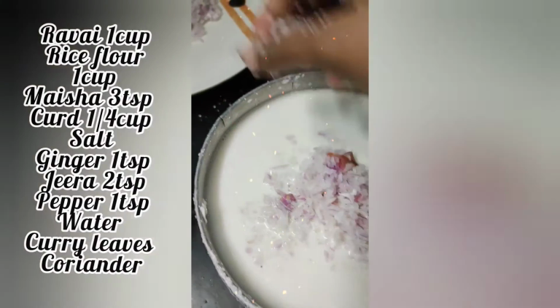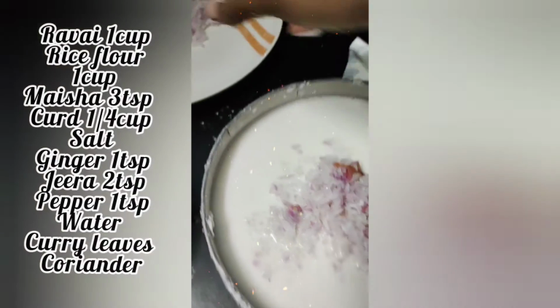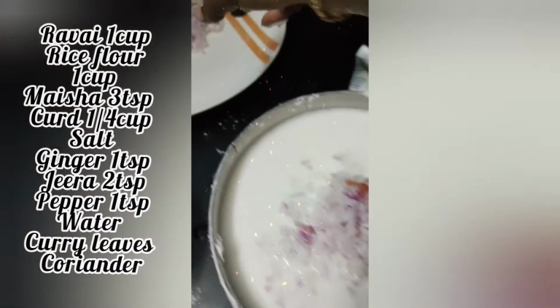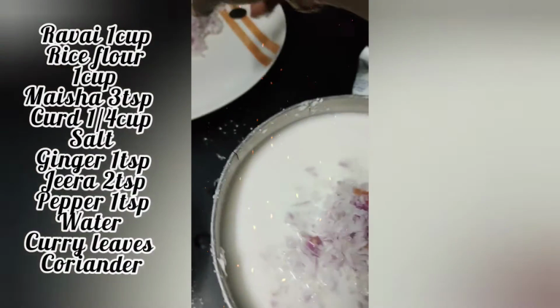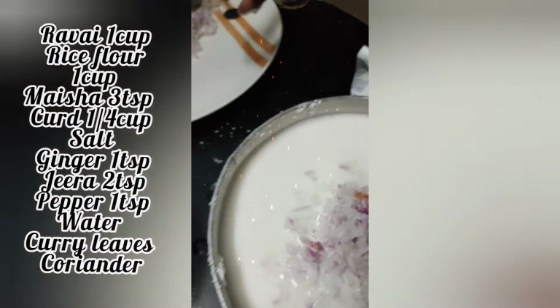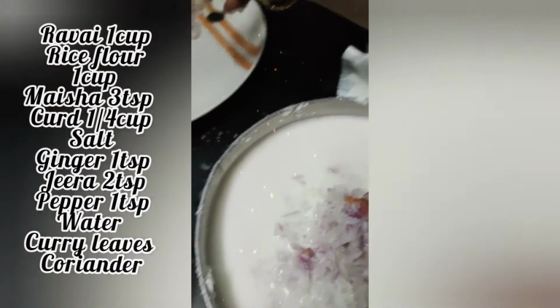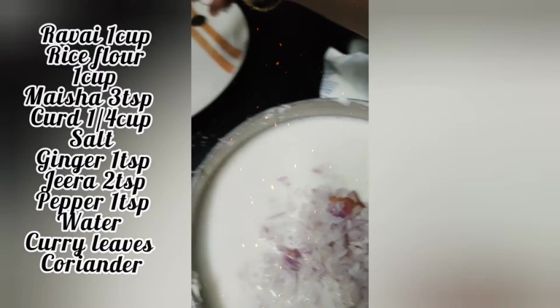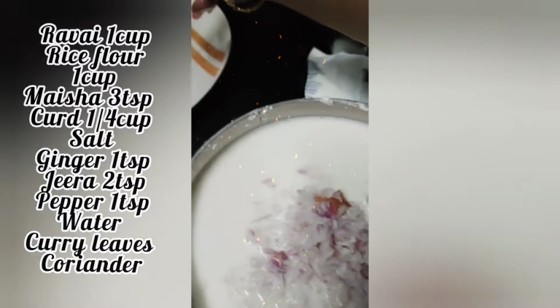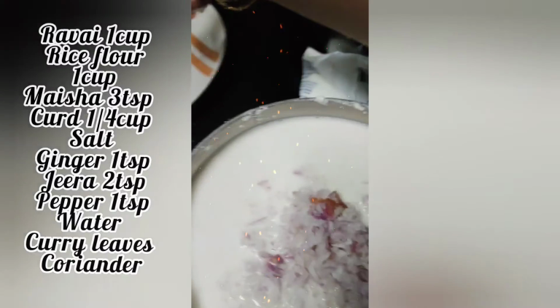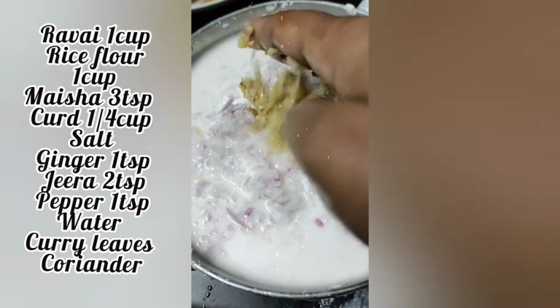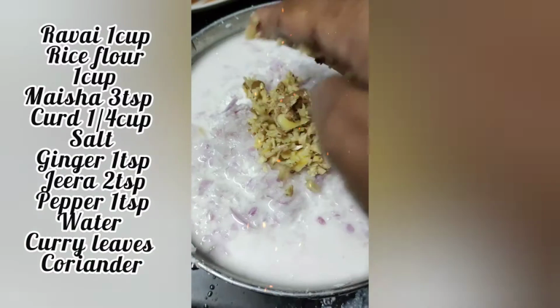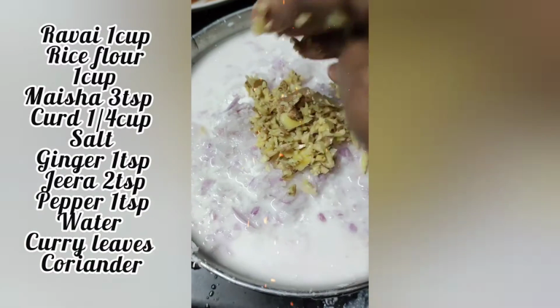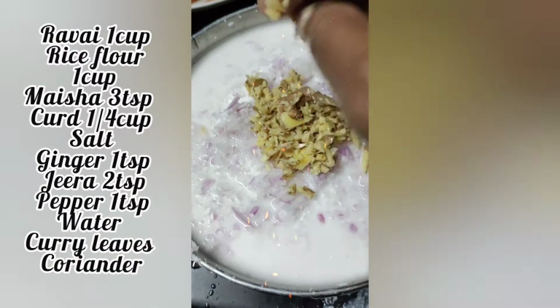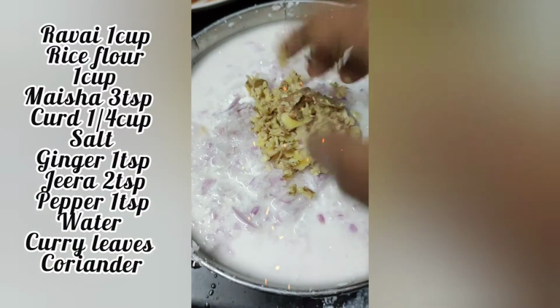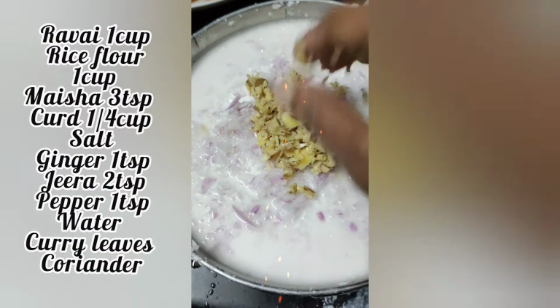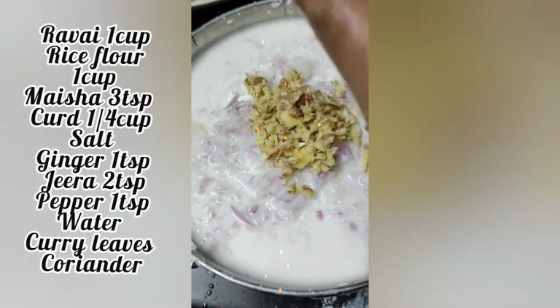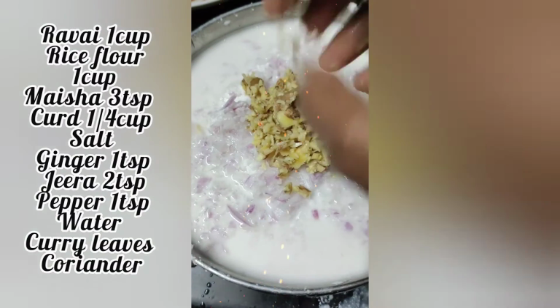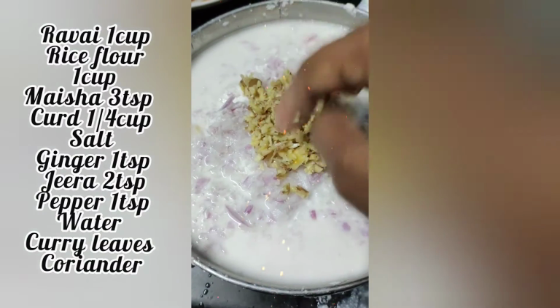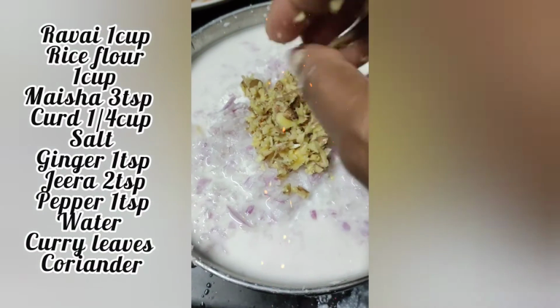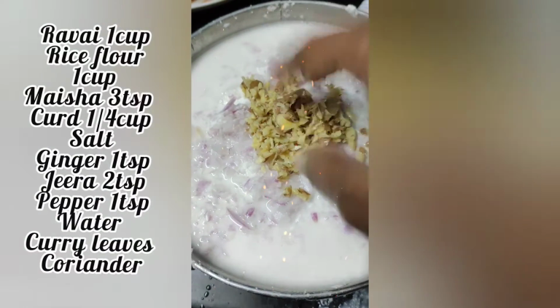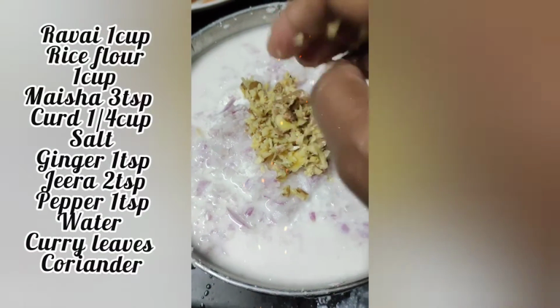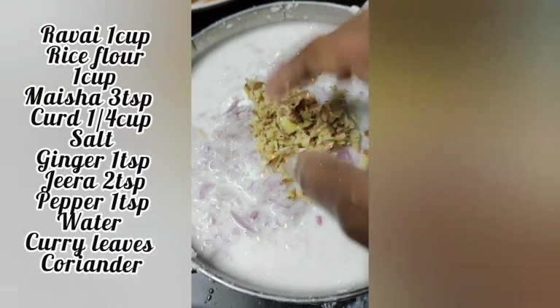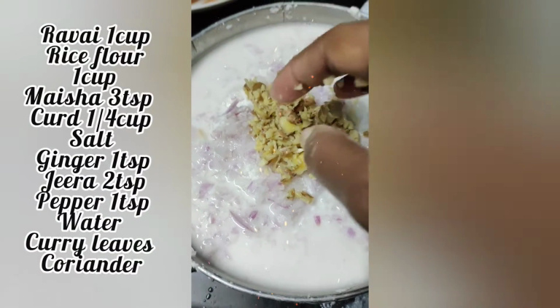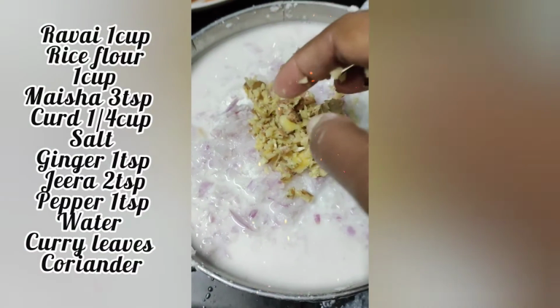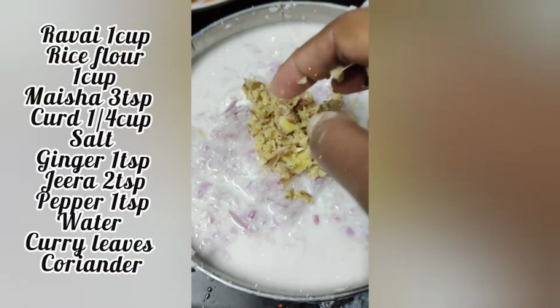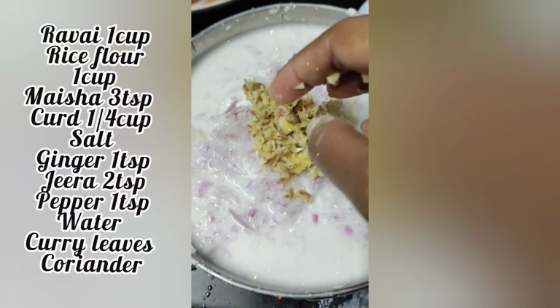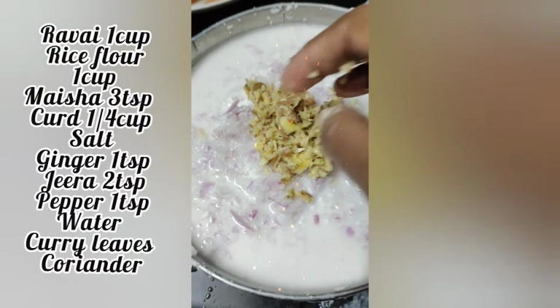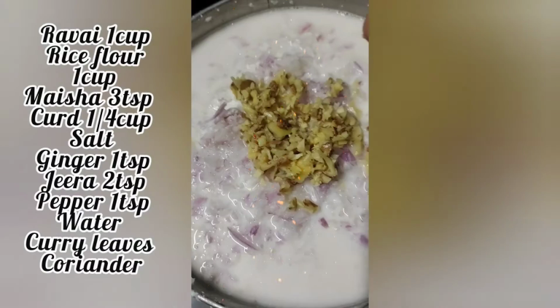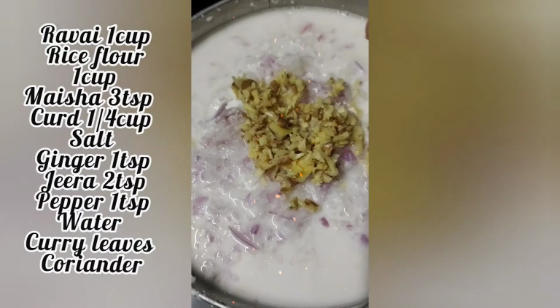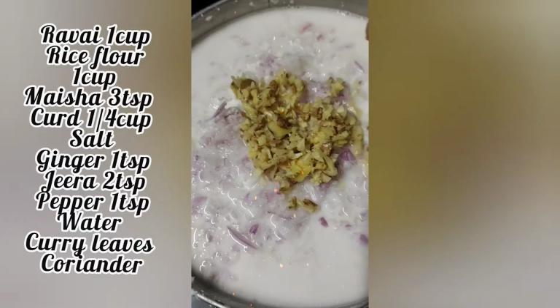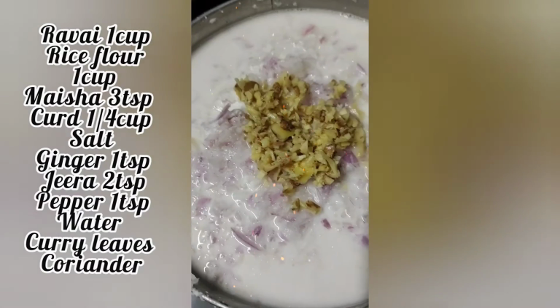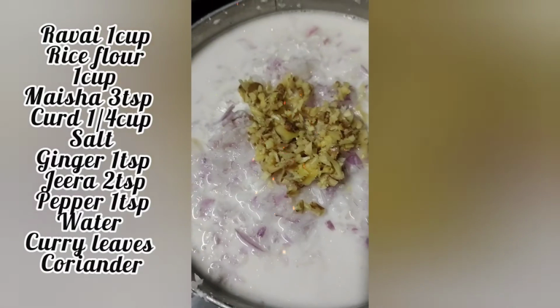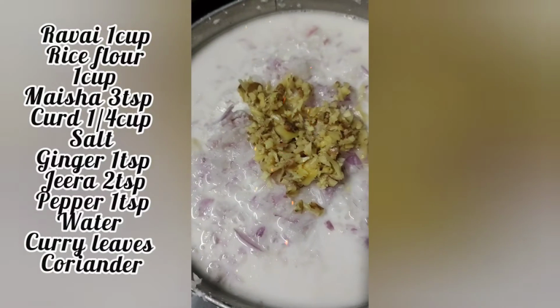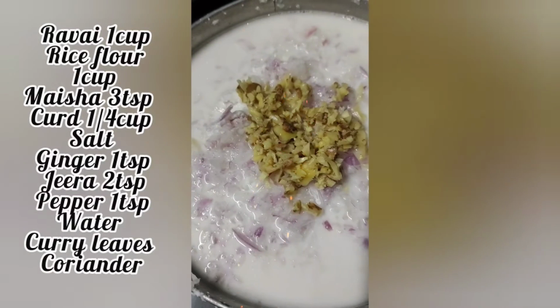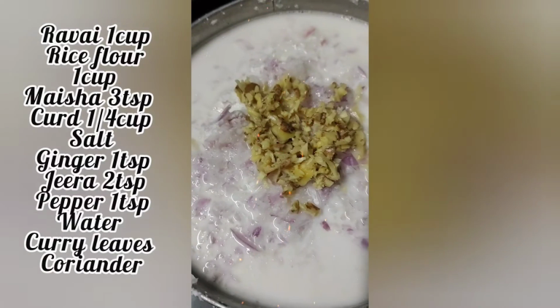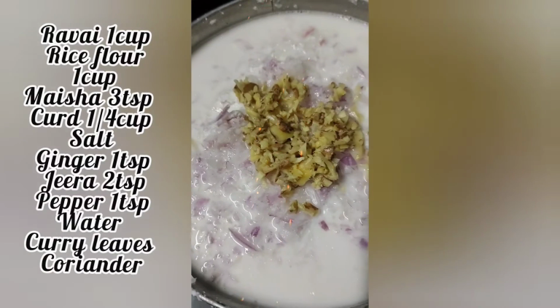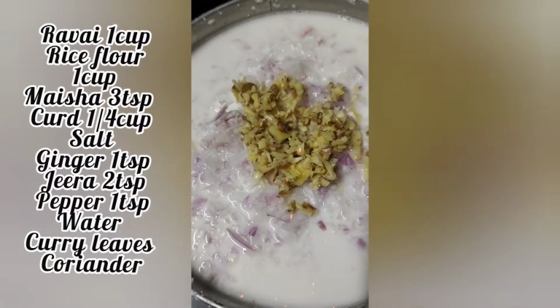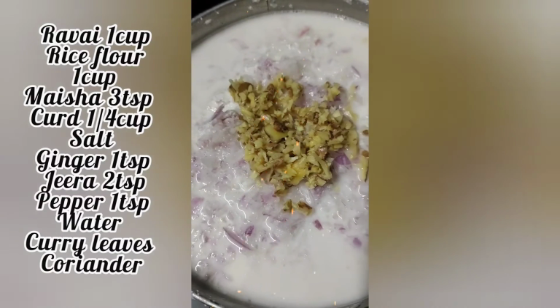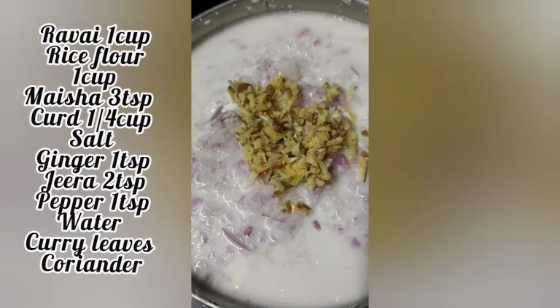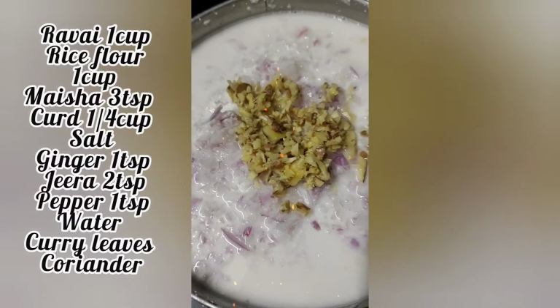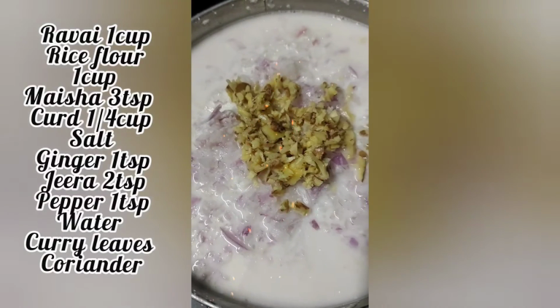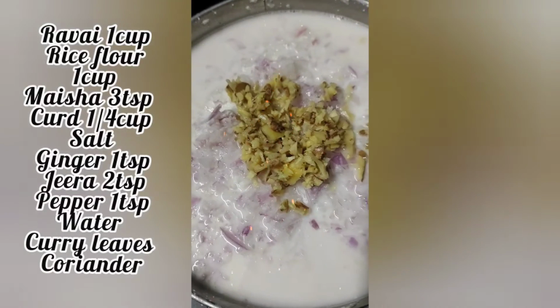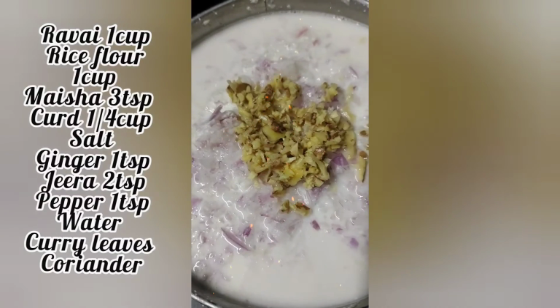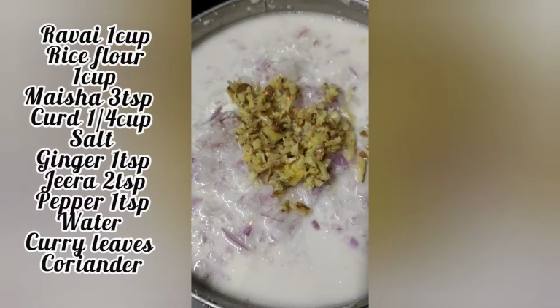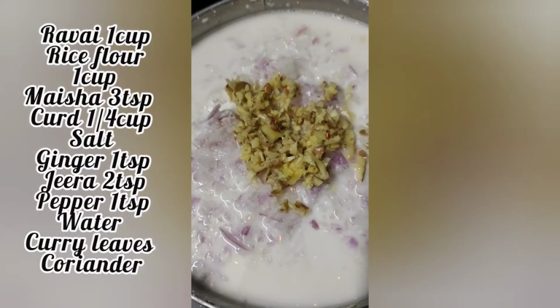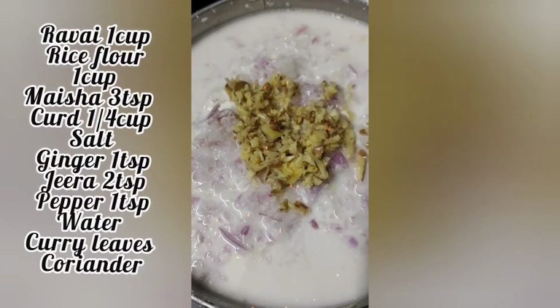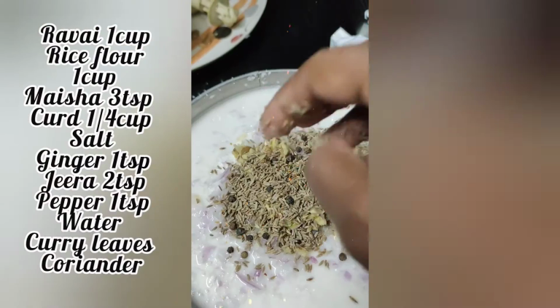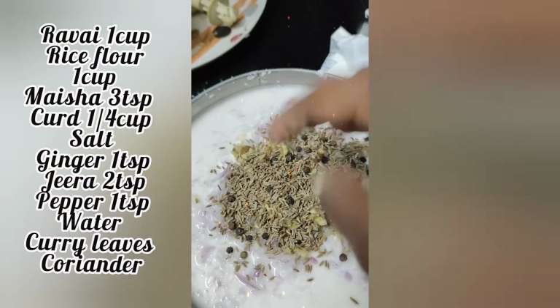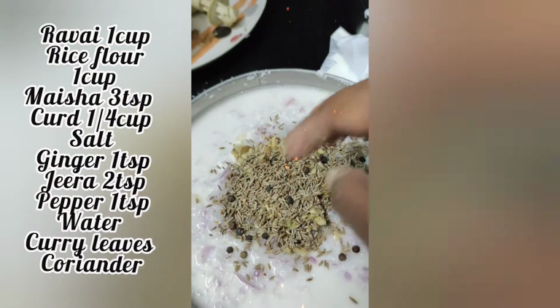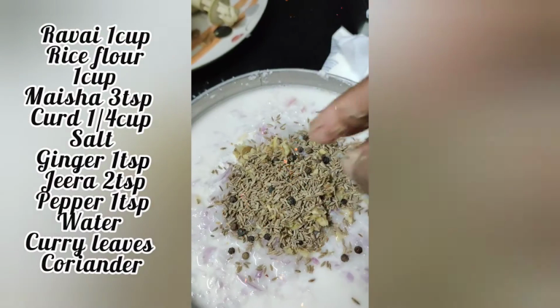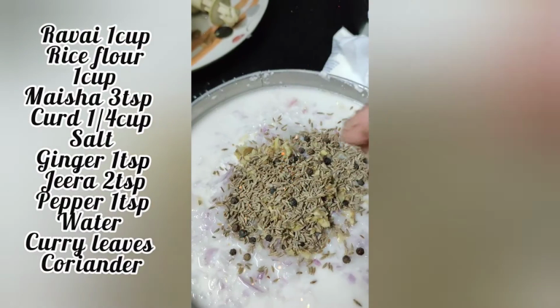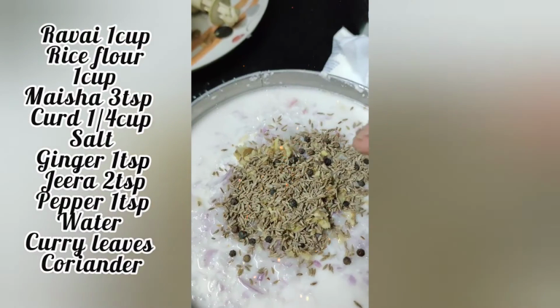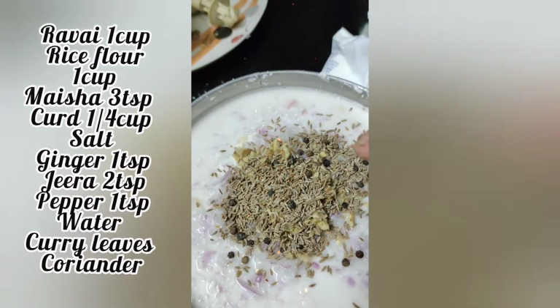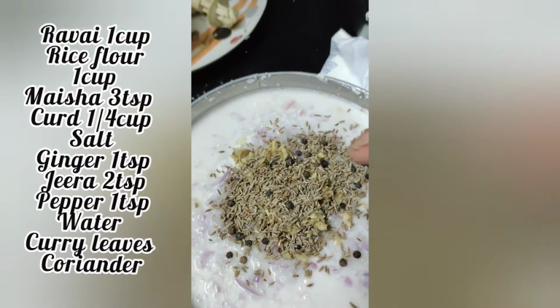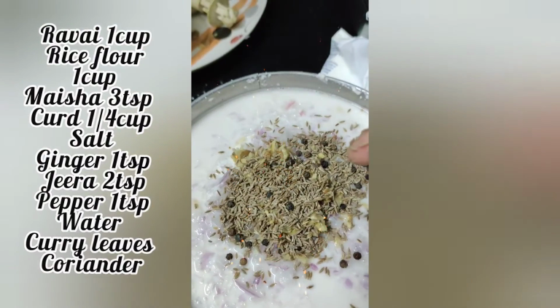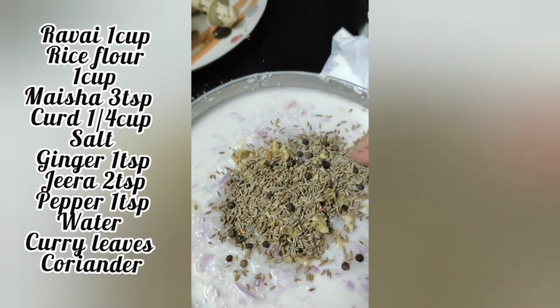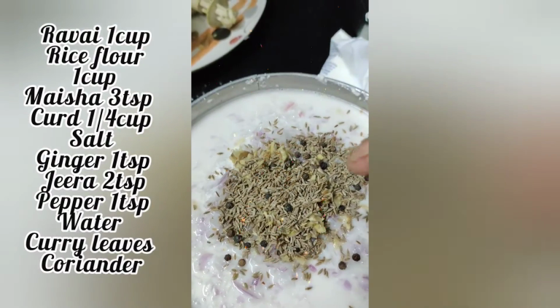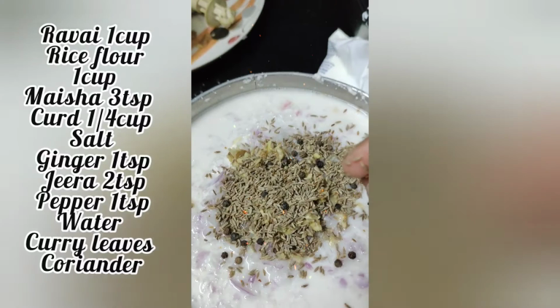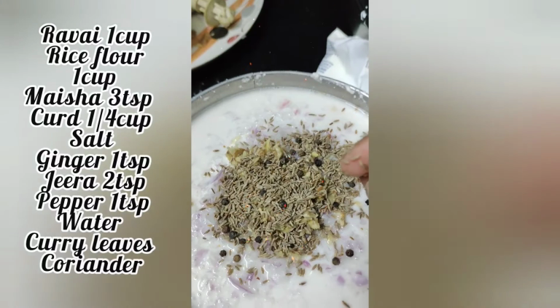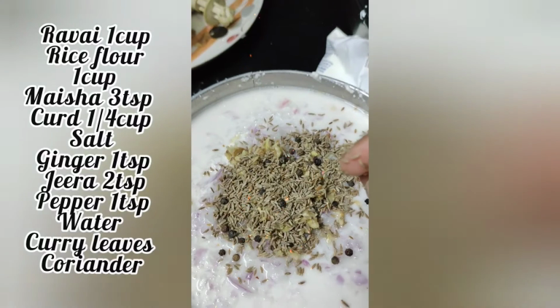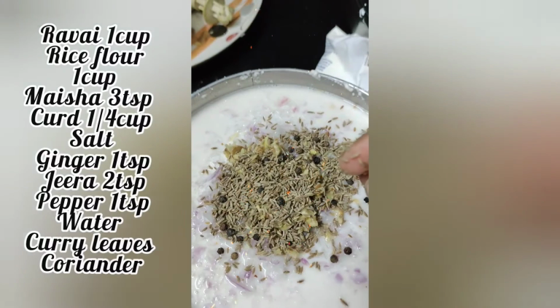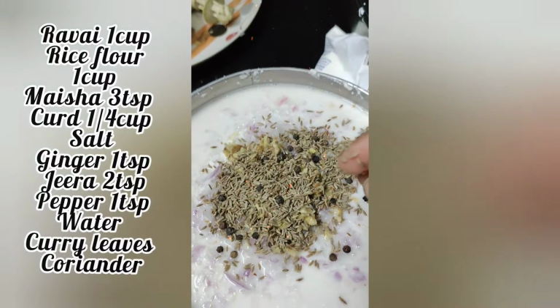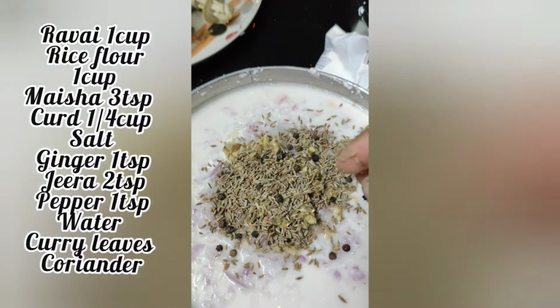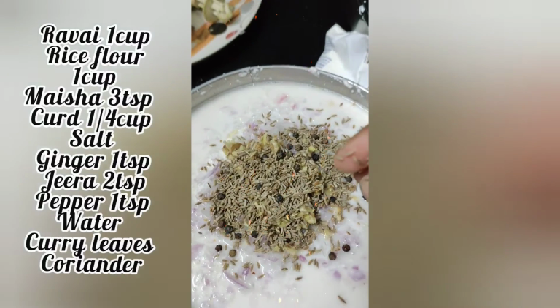I am going to chop onion. I am going to mix onion. Add 1 tbsp ginger.